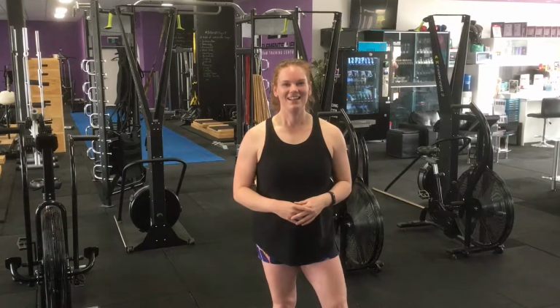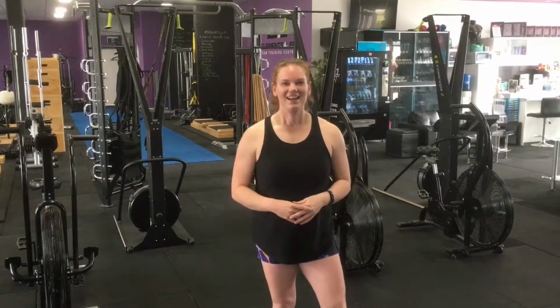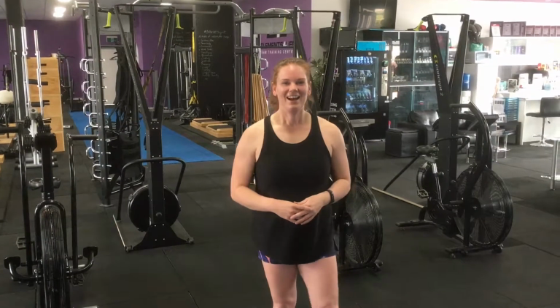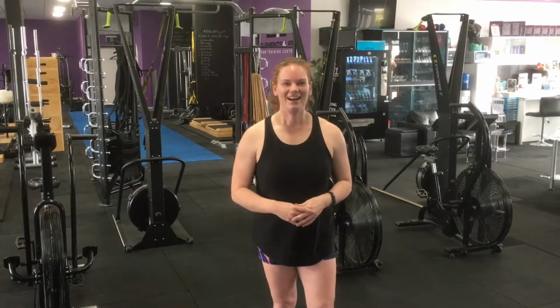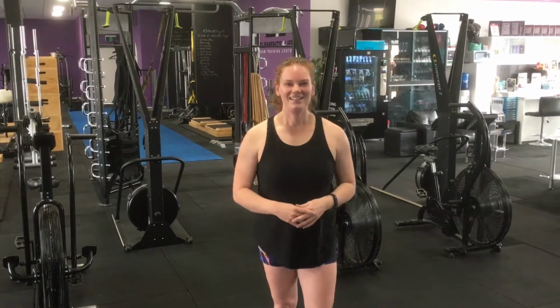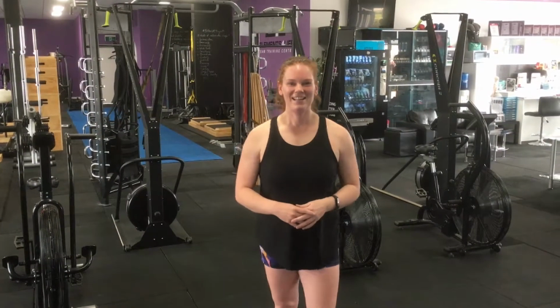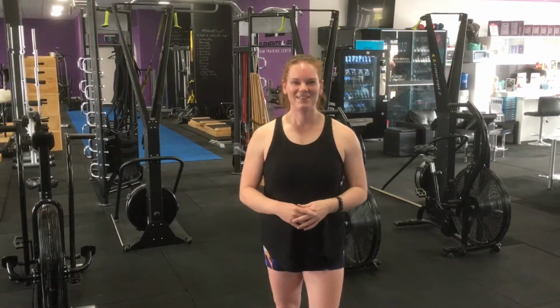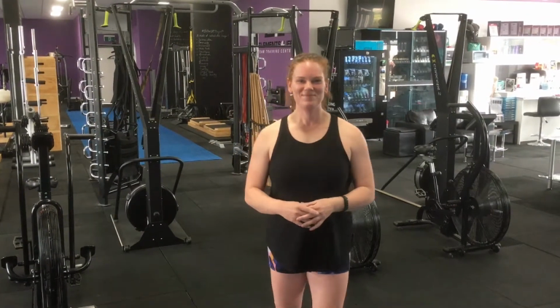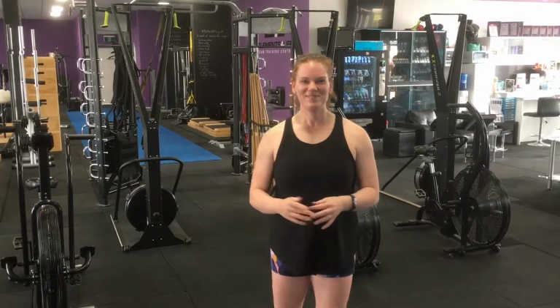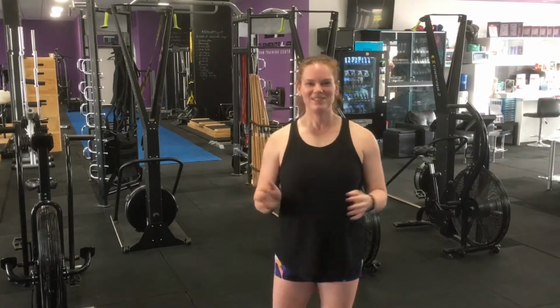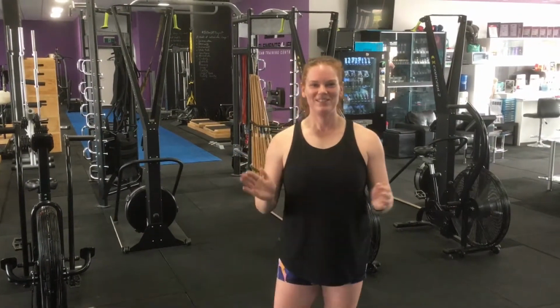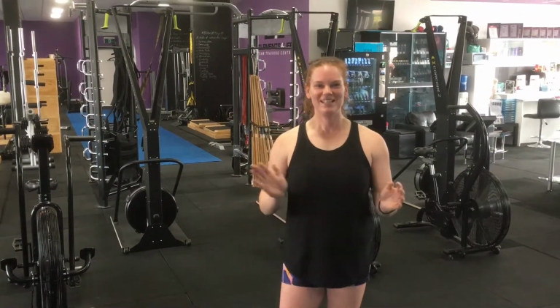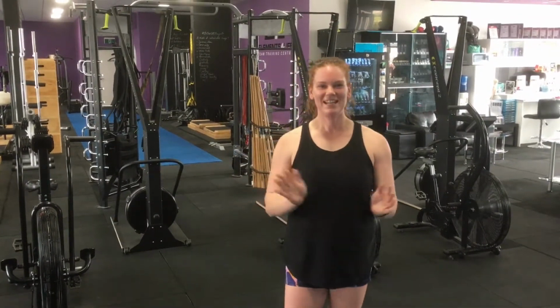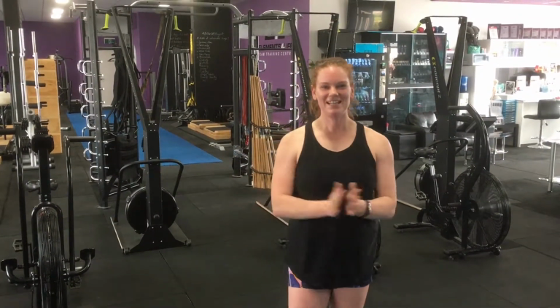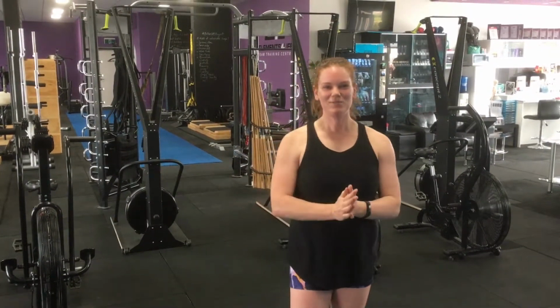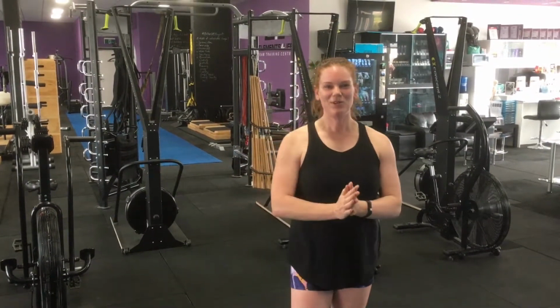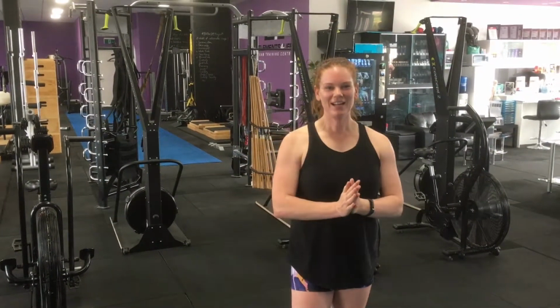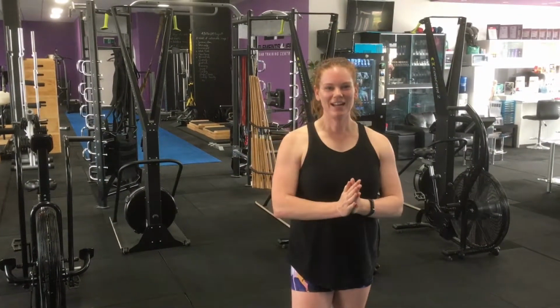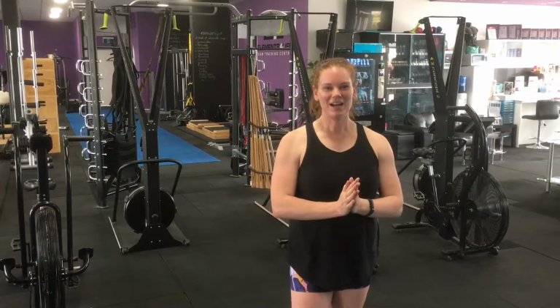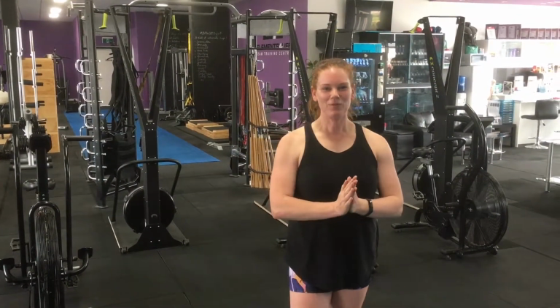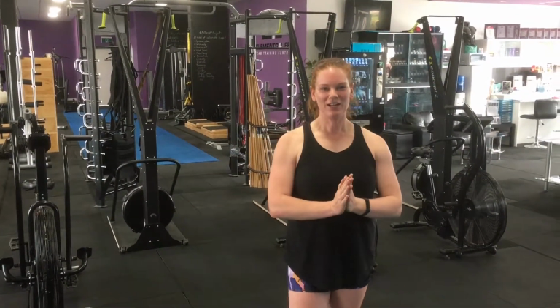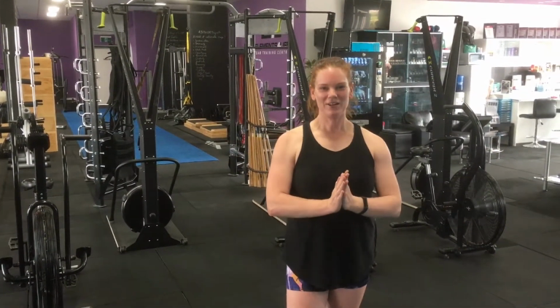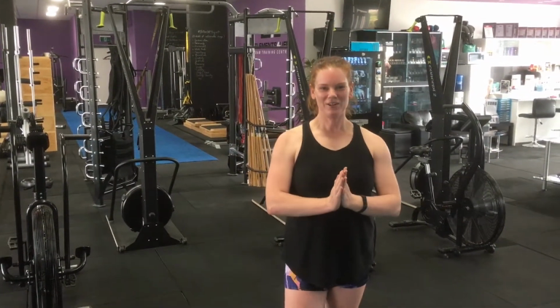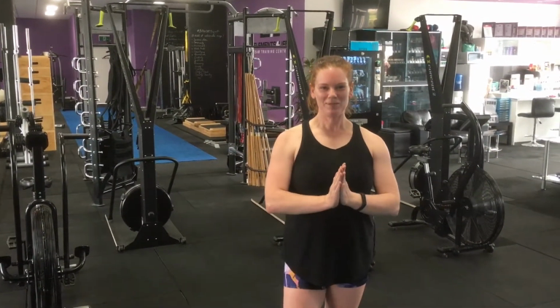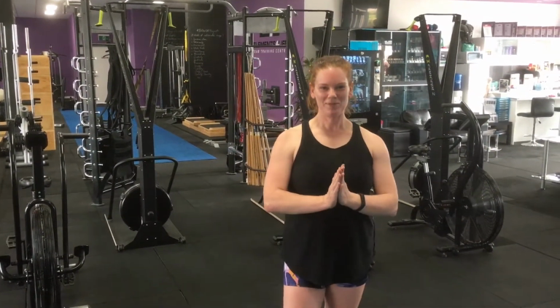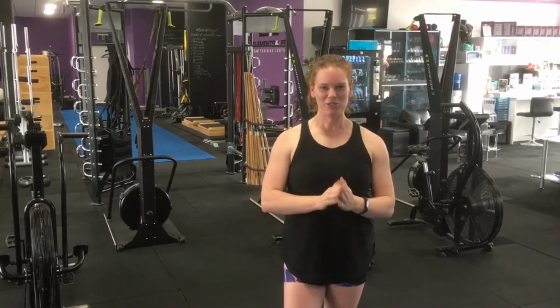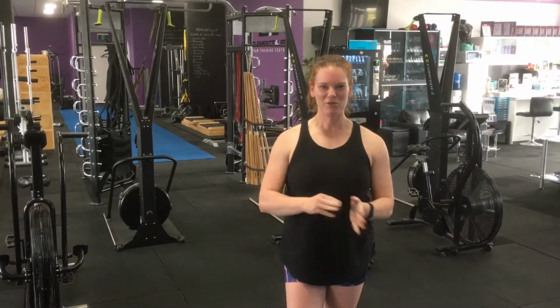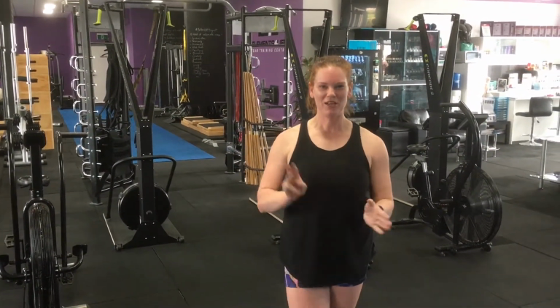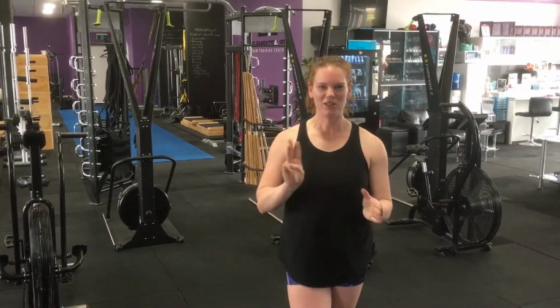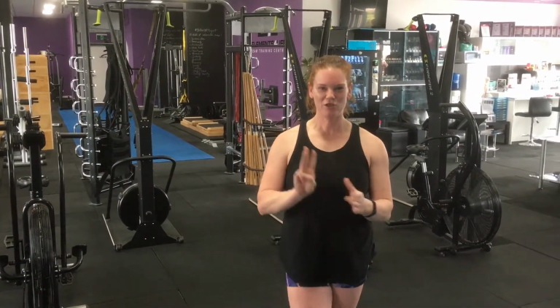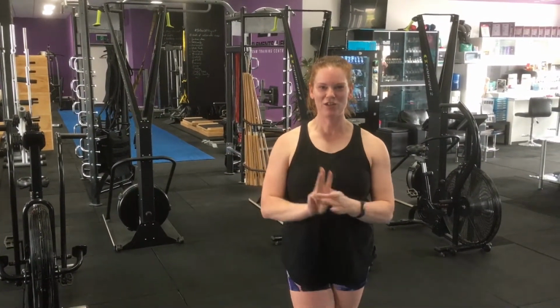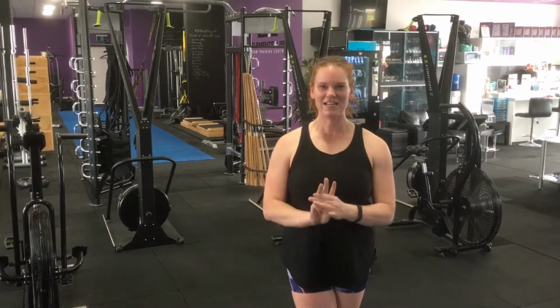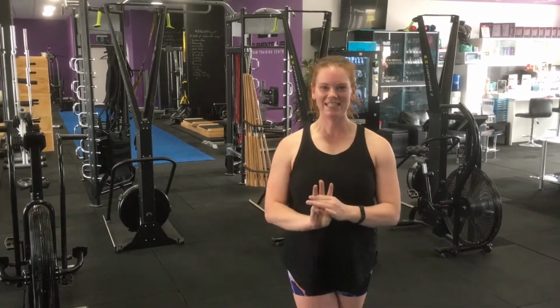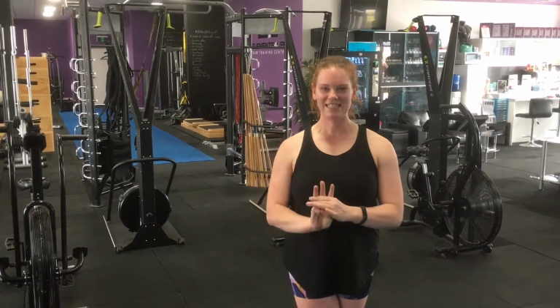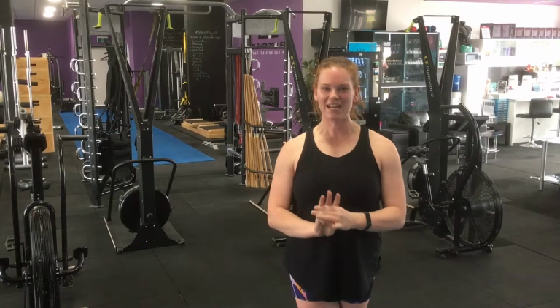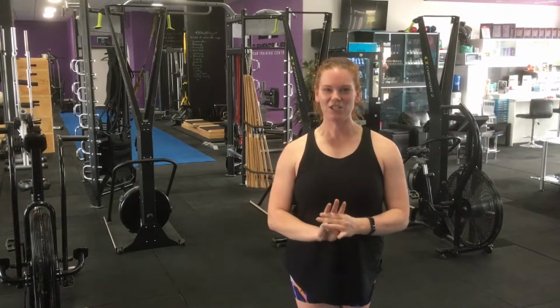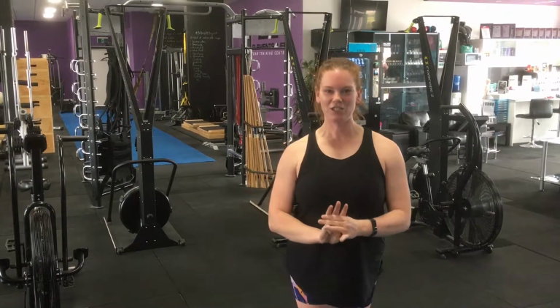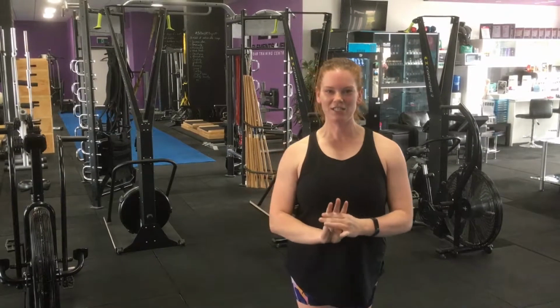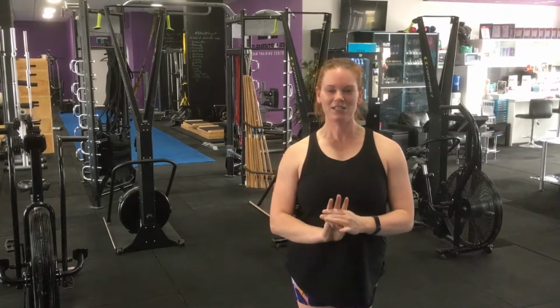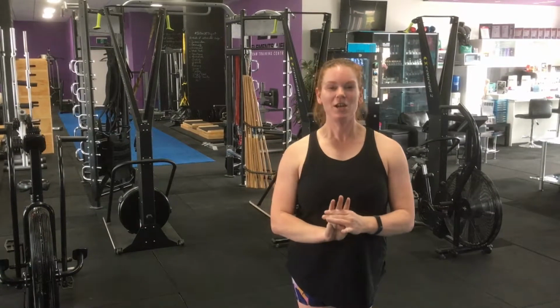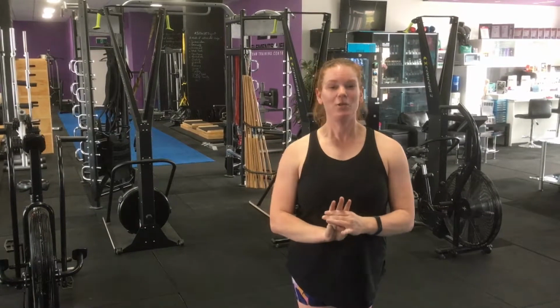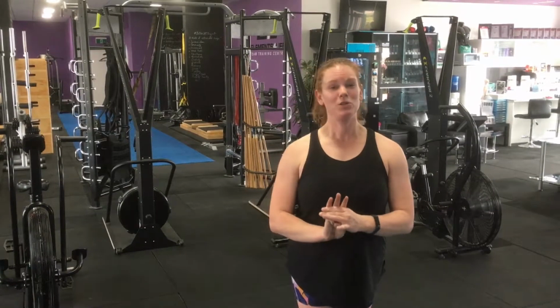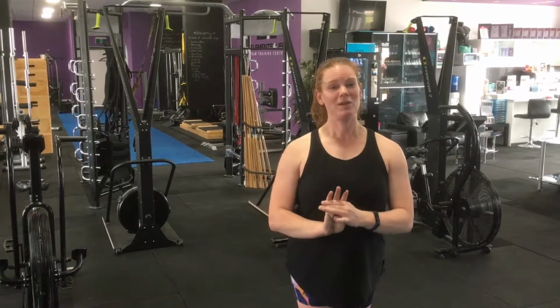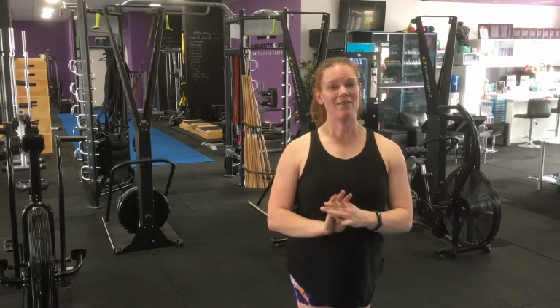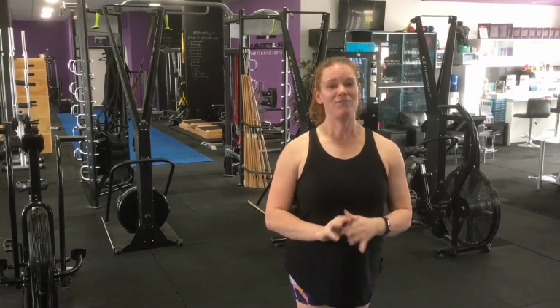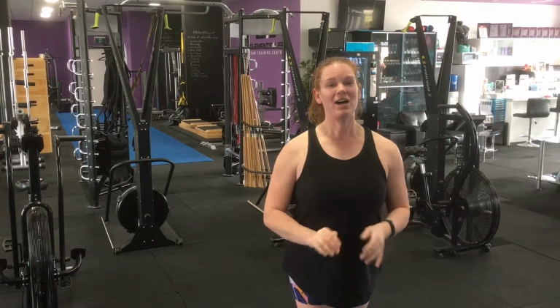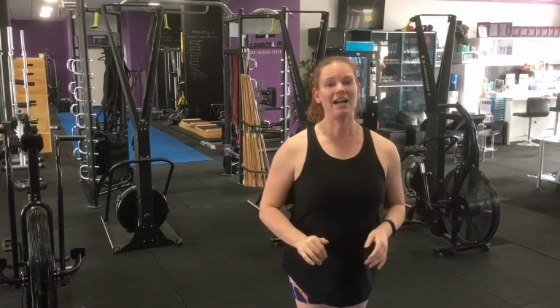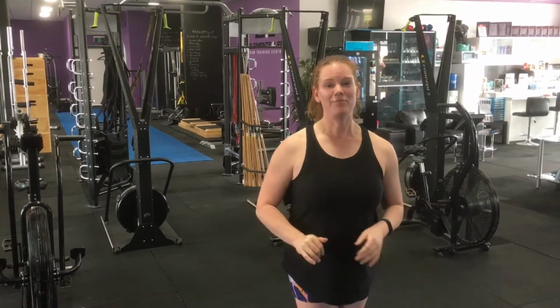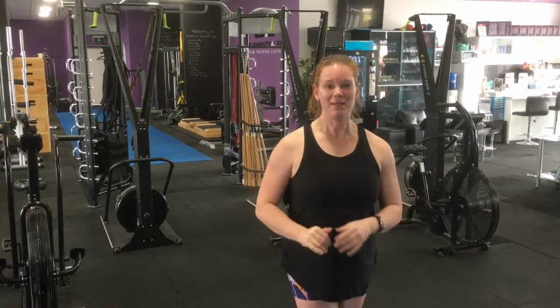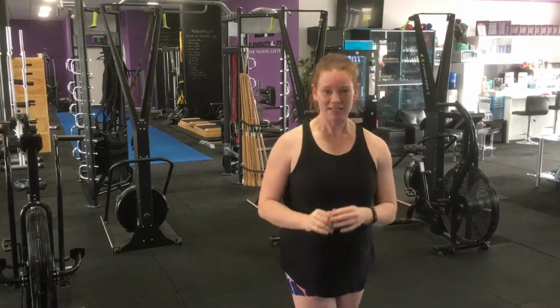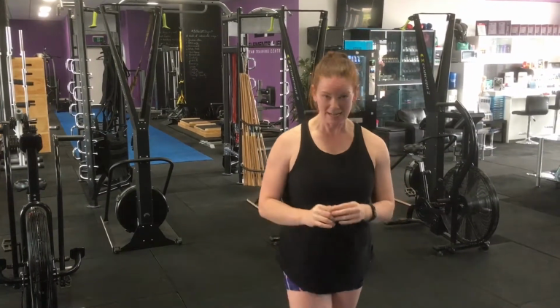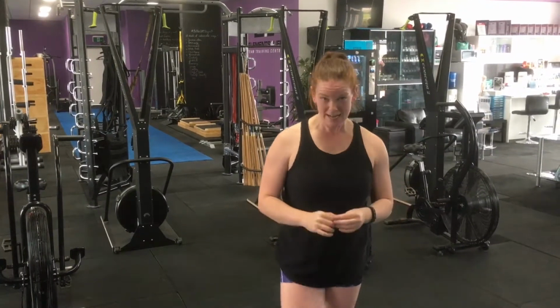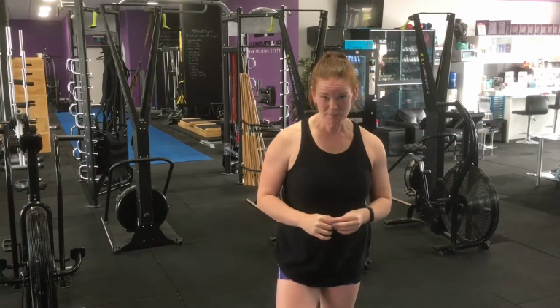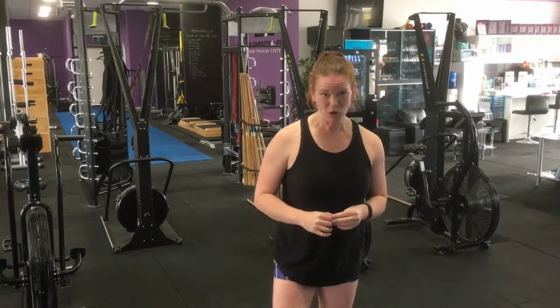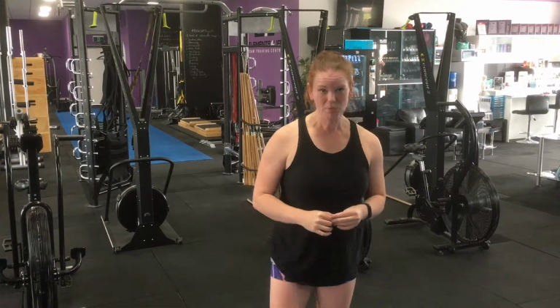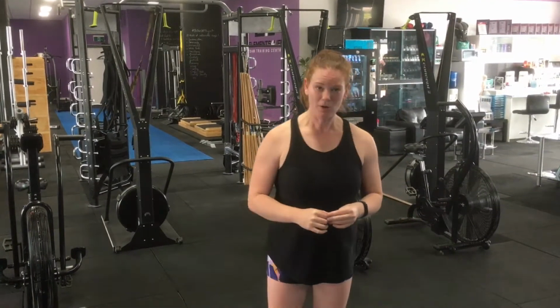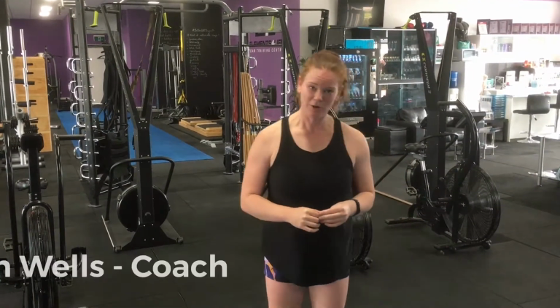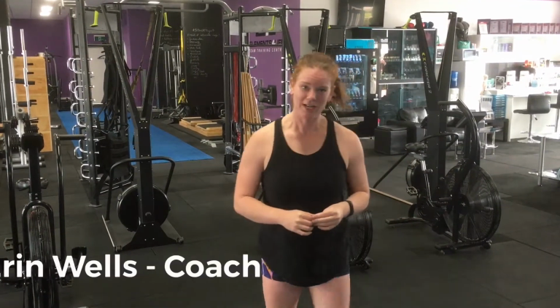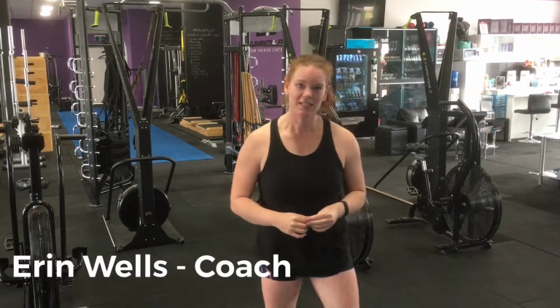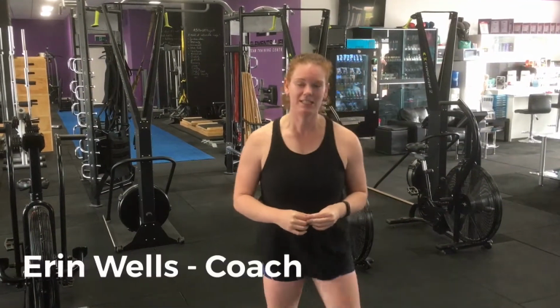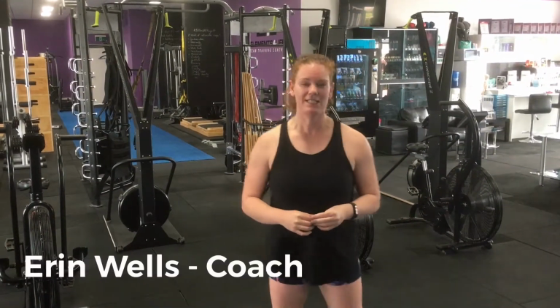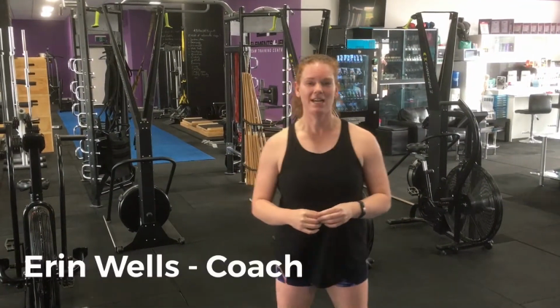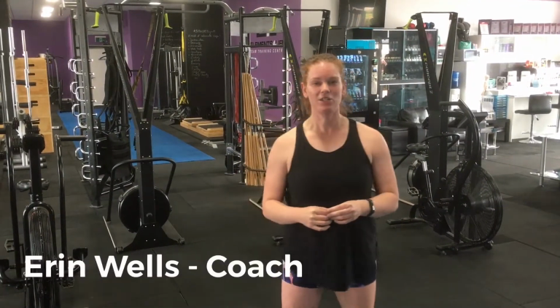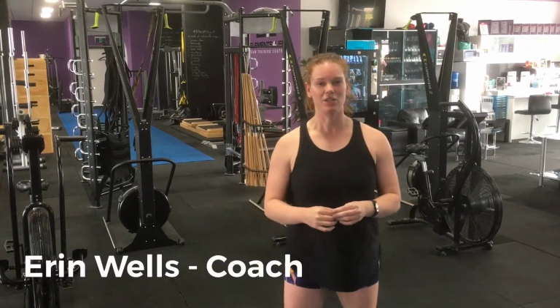Hi team, so today's workout we are going to be doing three stations. We're doing a five-minute EMOM on each station.